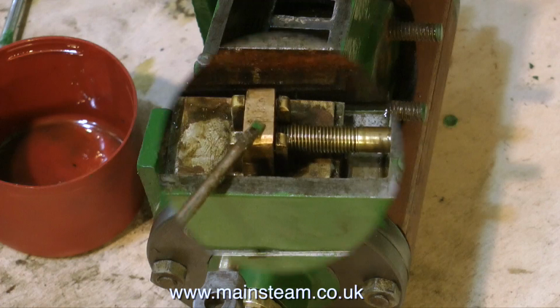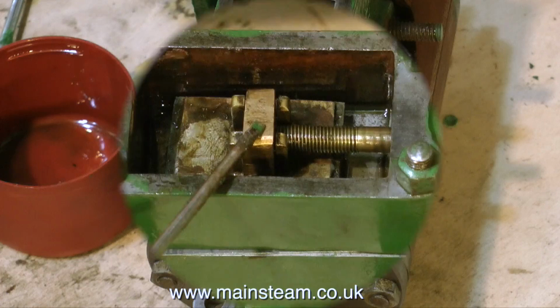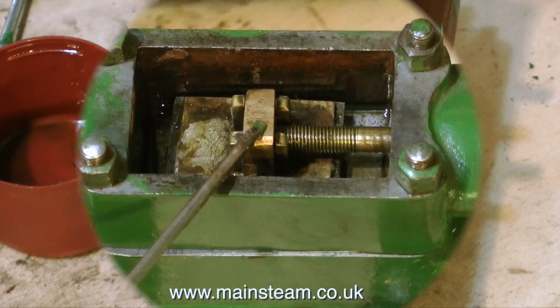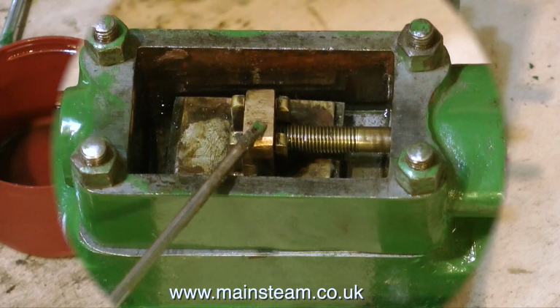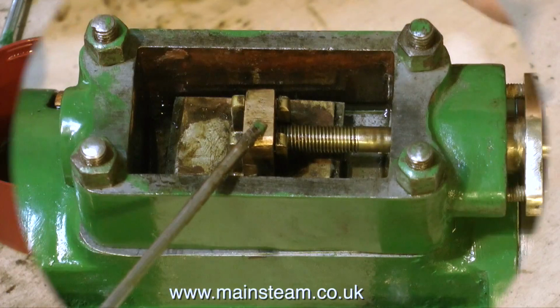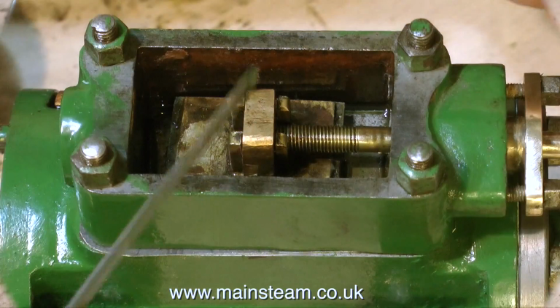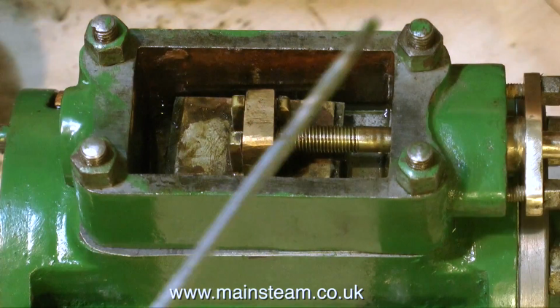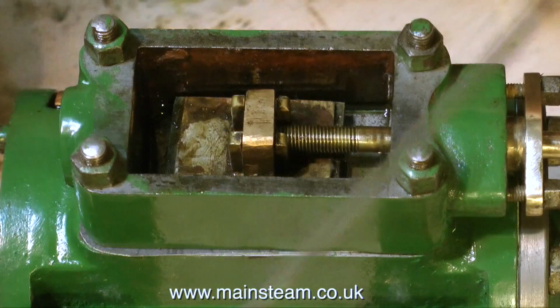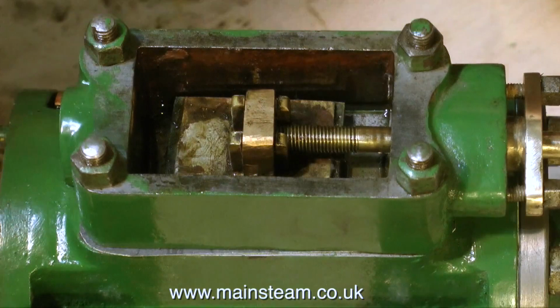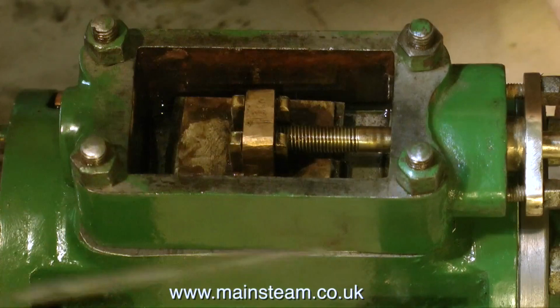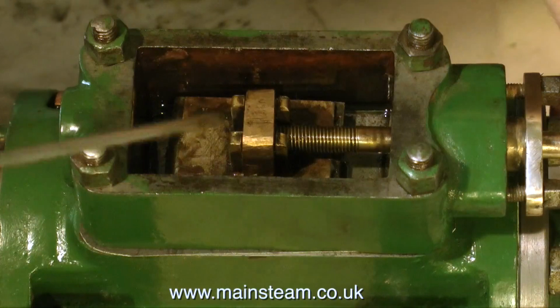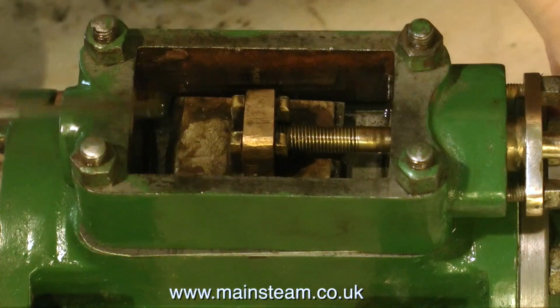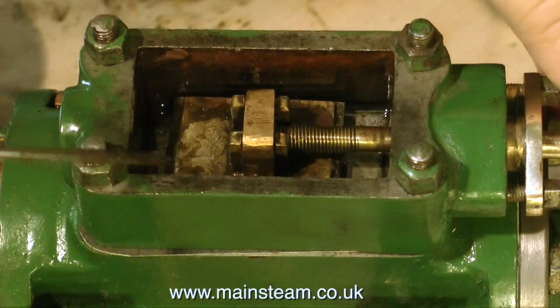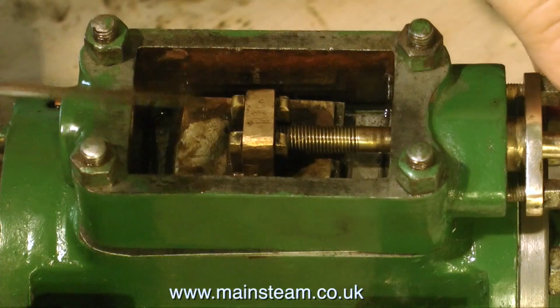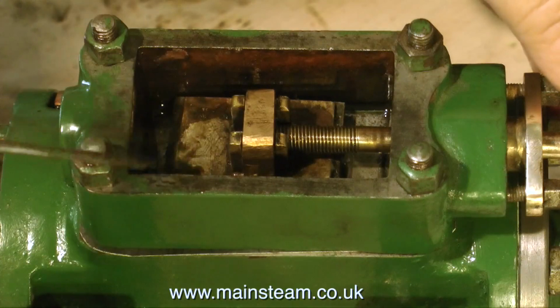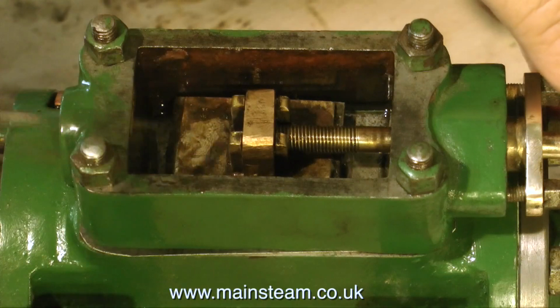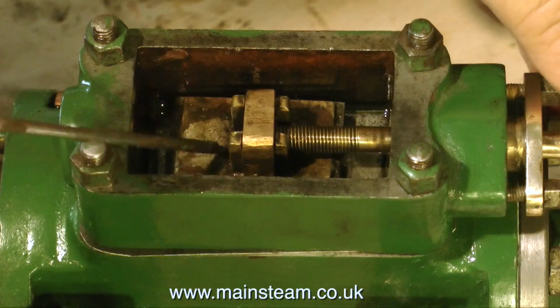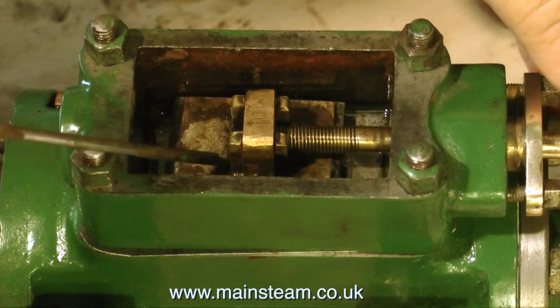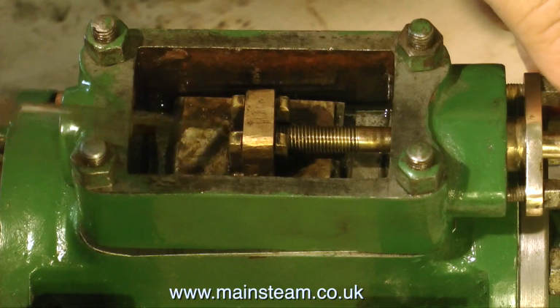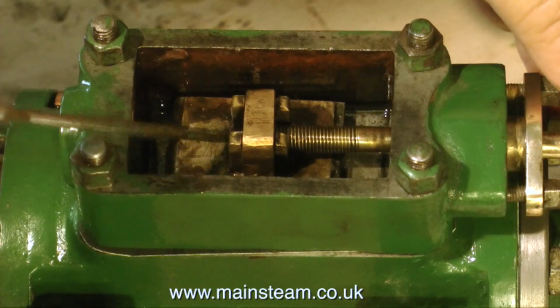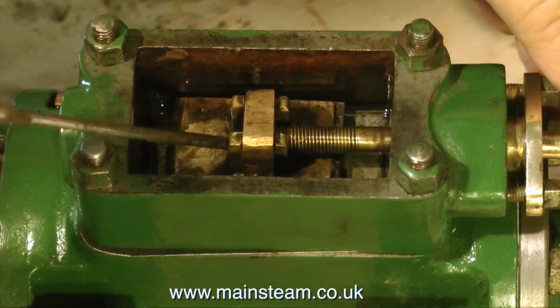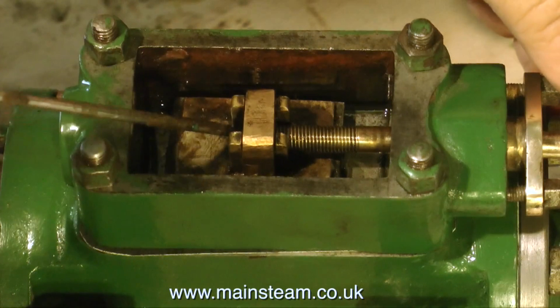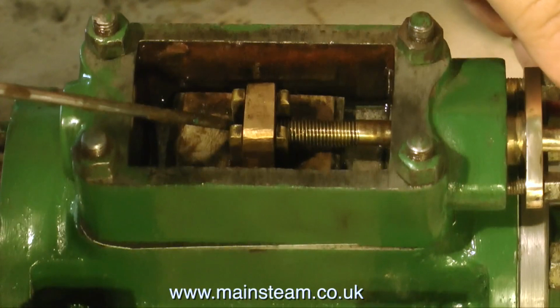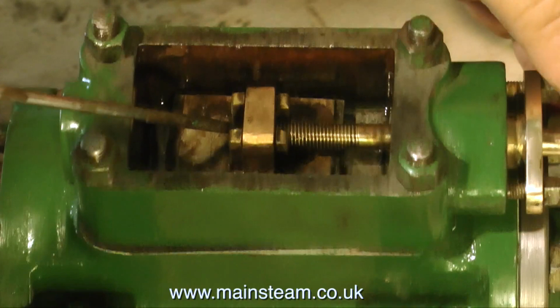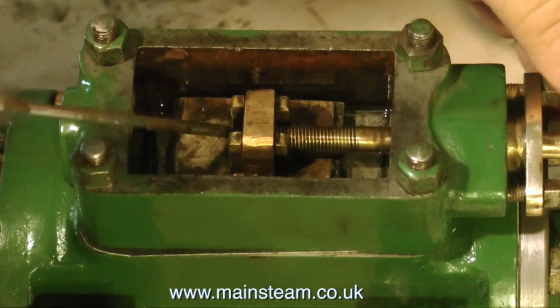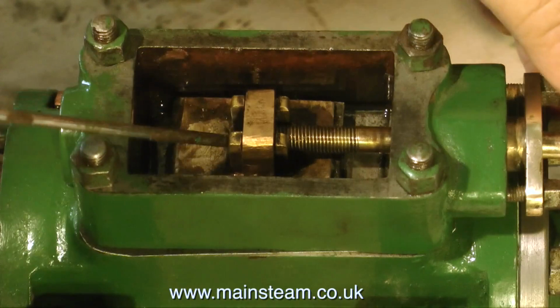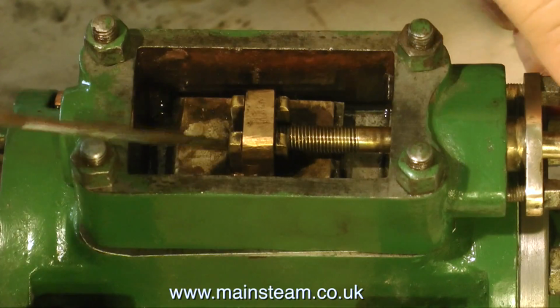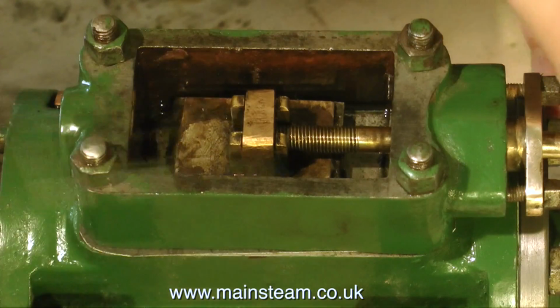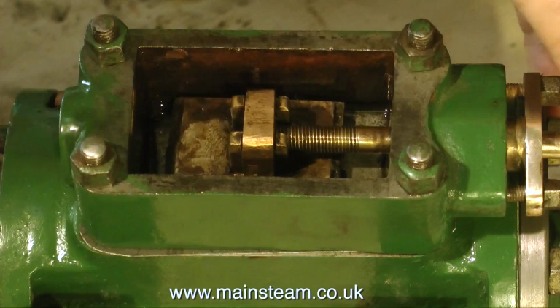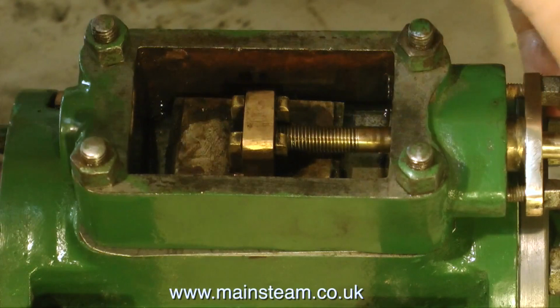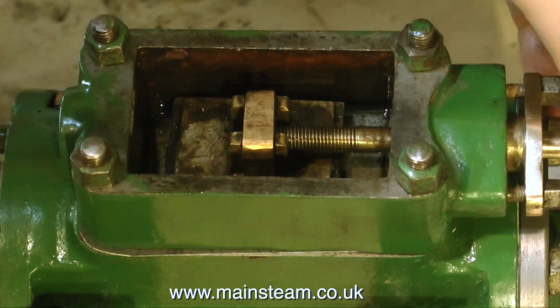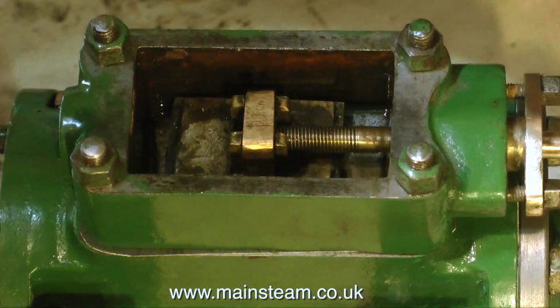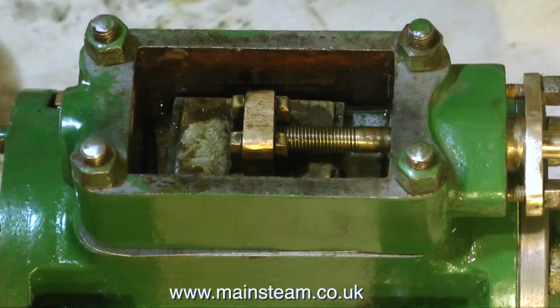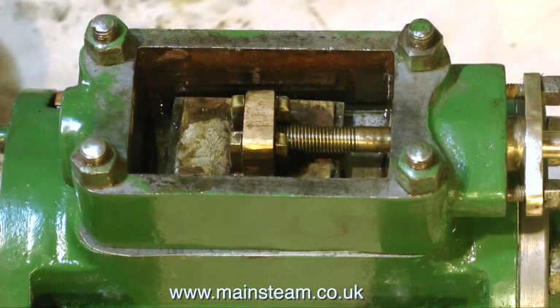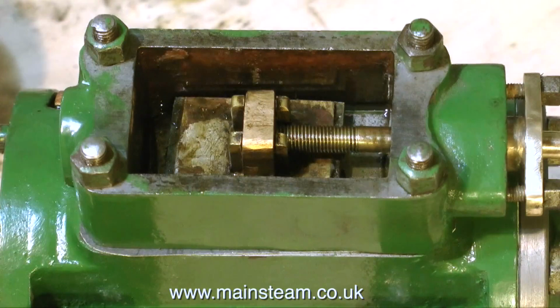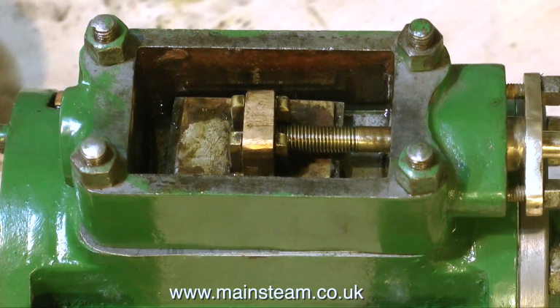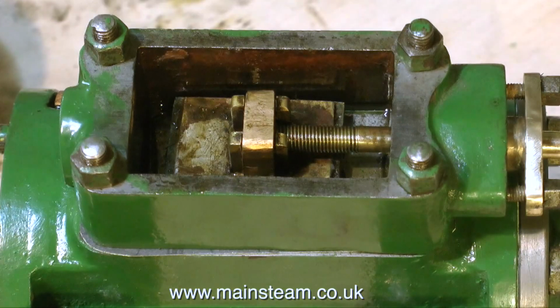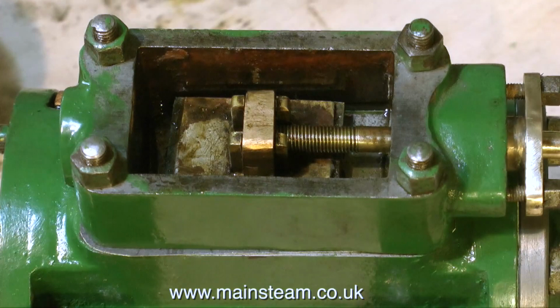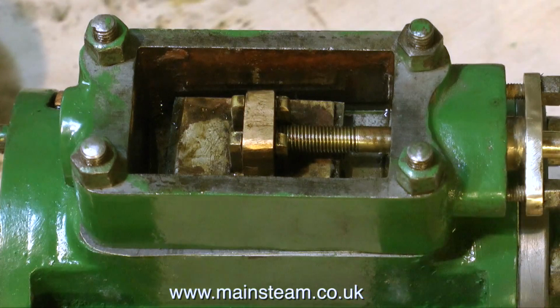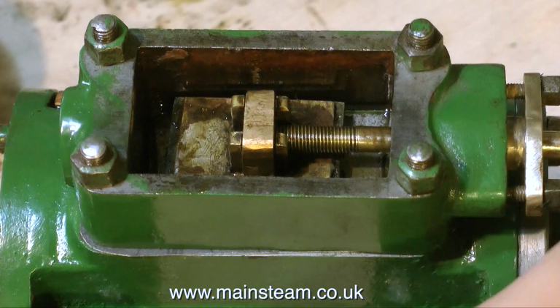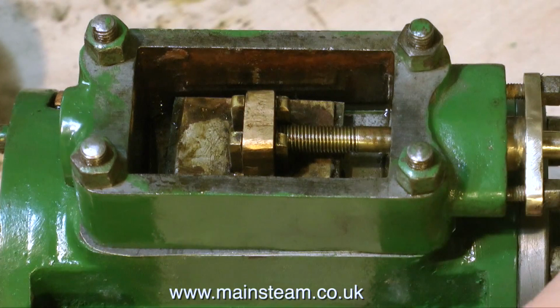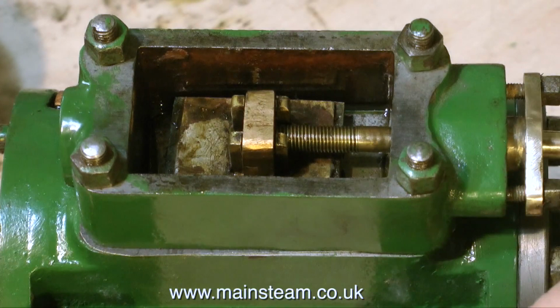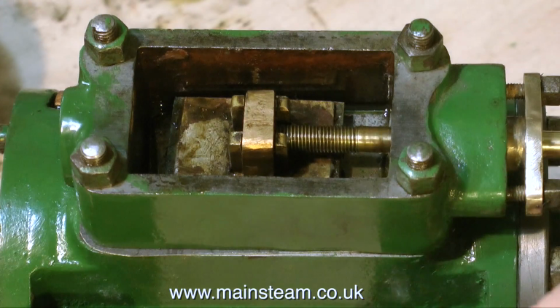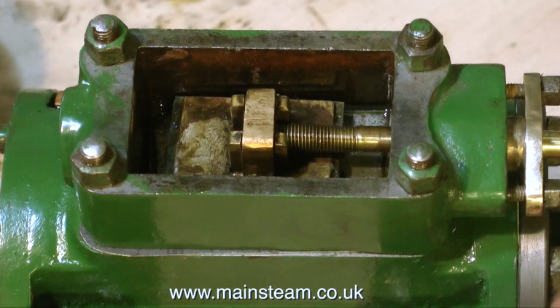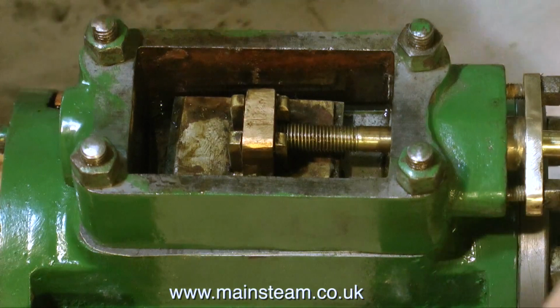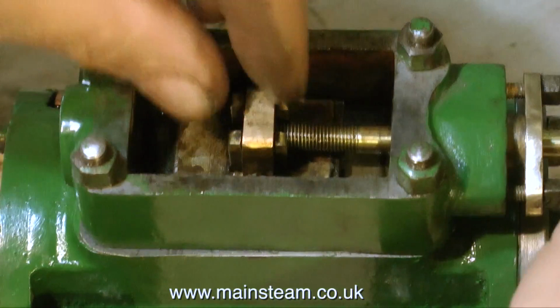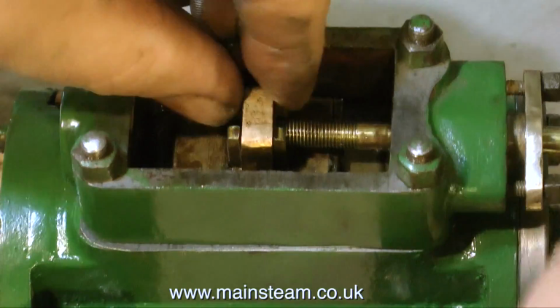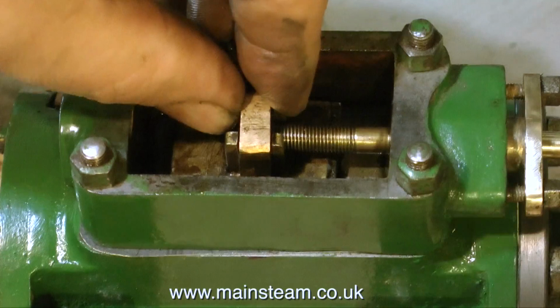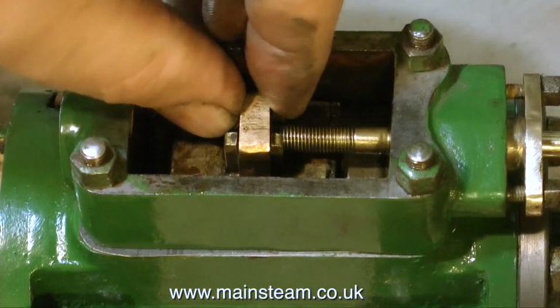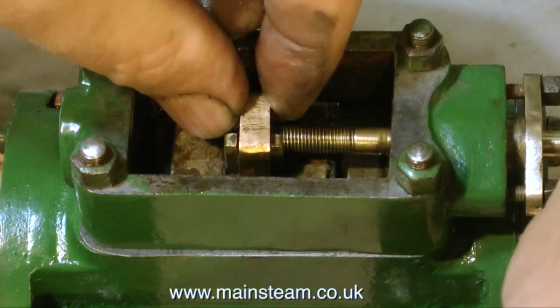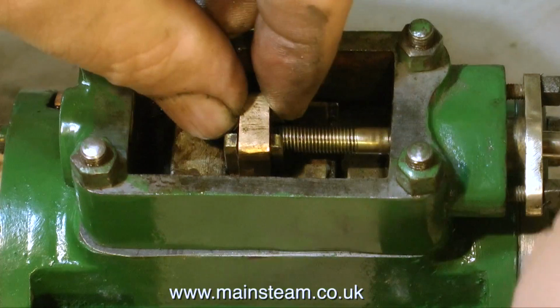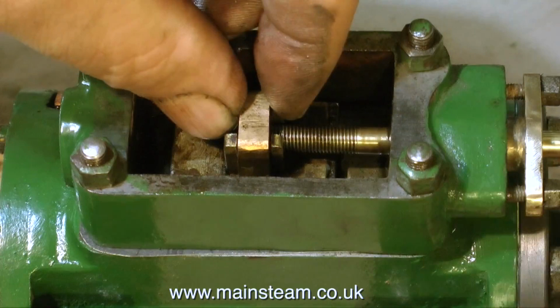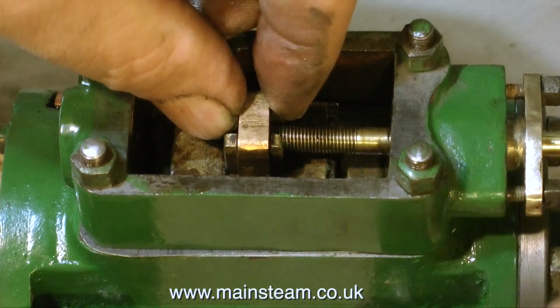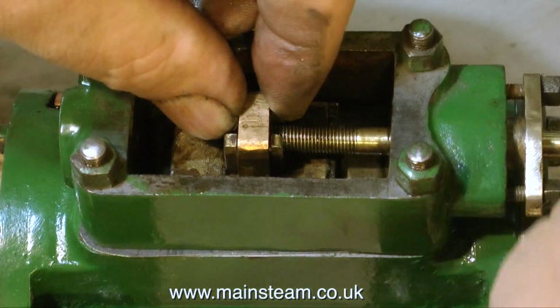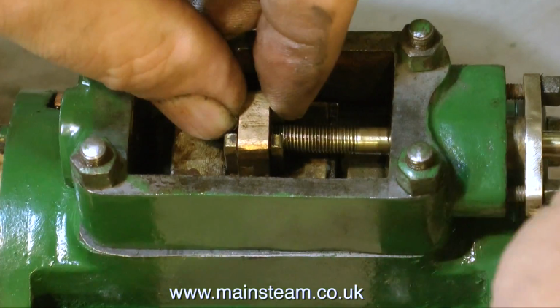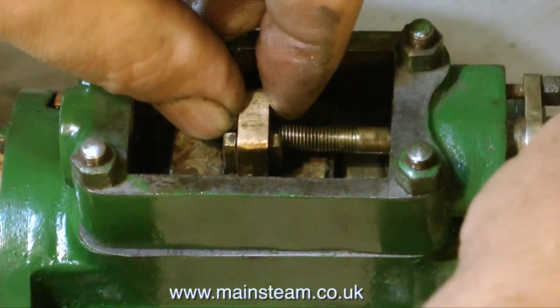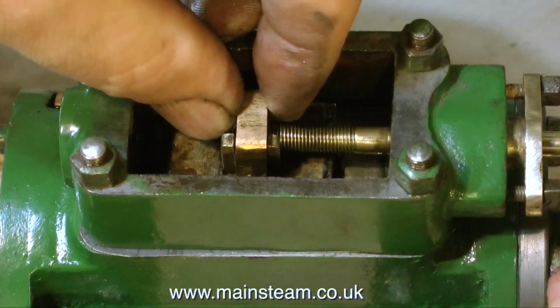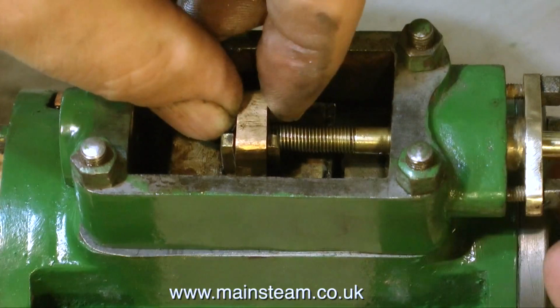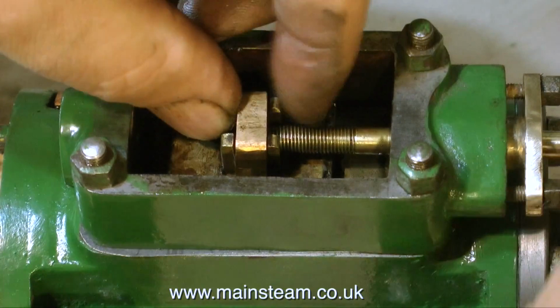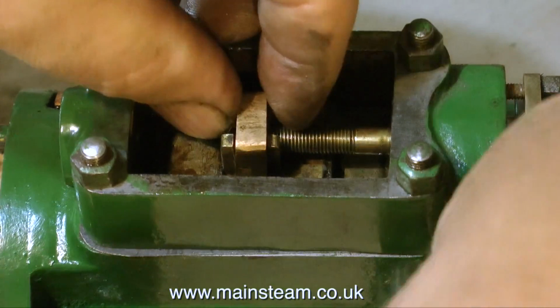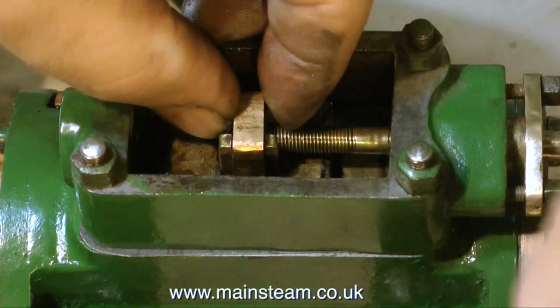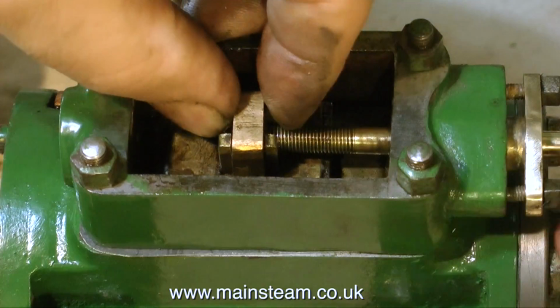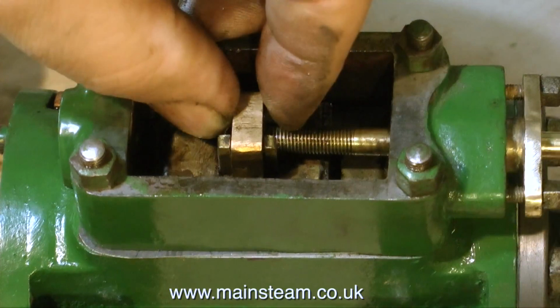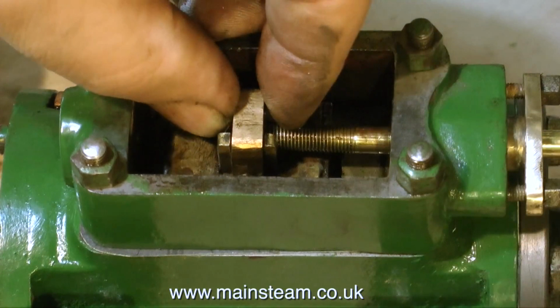For instance, if you look at this slide valve, it's terrible. It's really not finished off well at all. But it works.